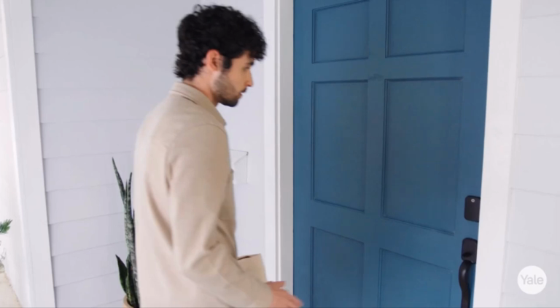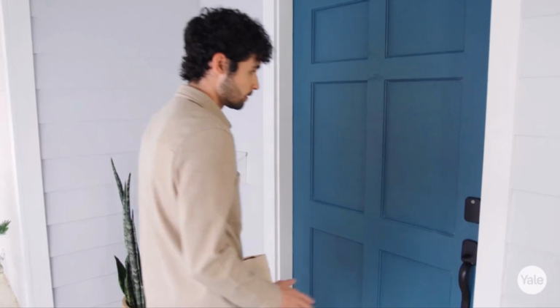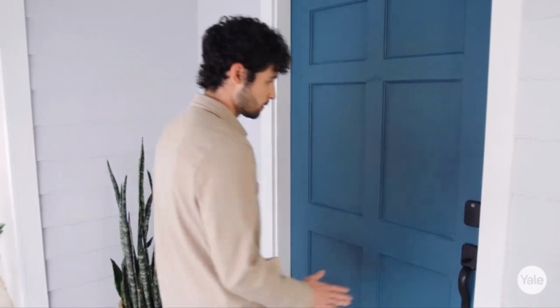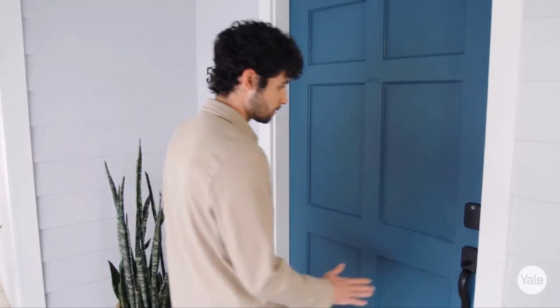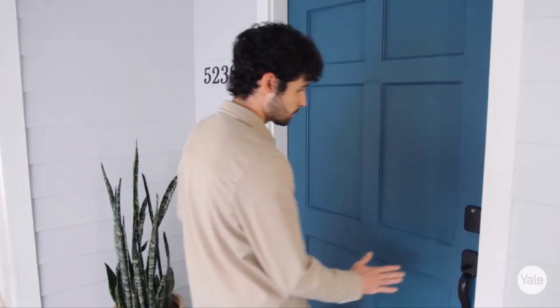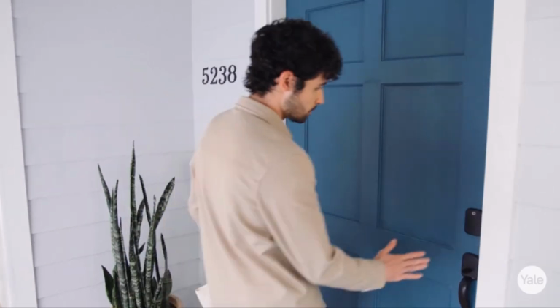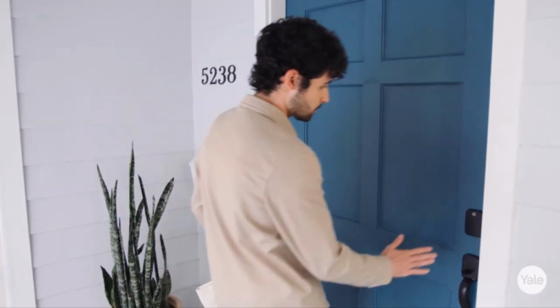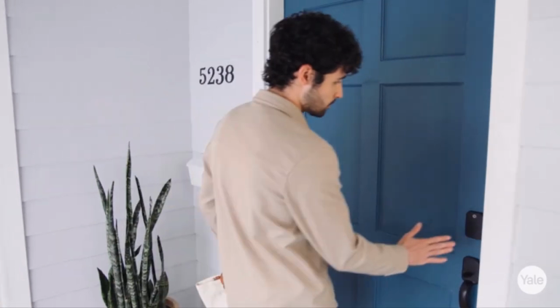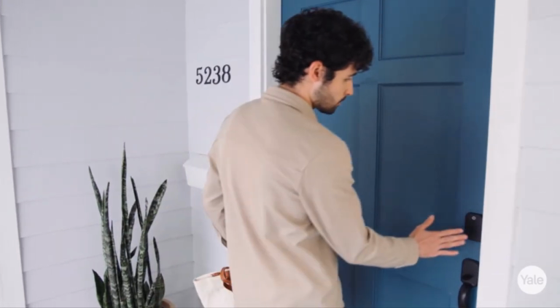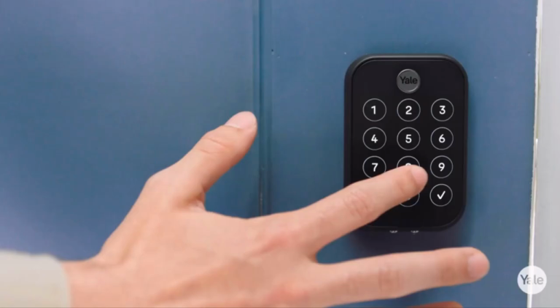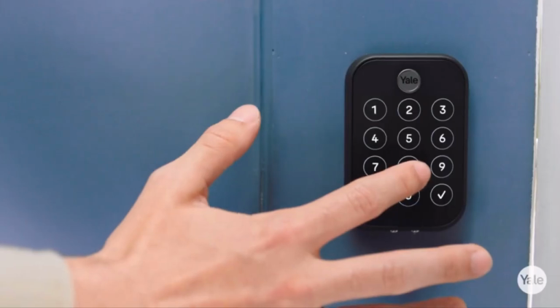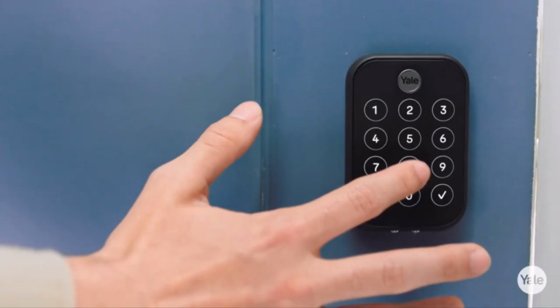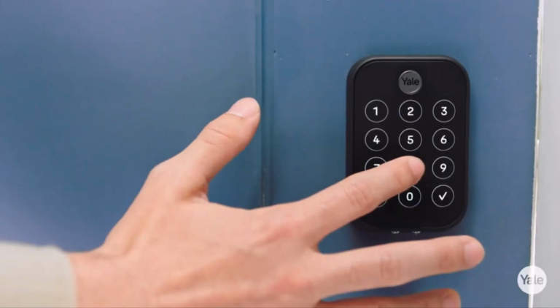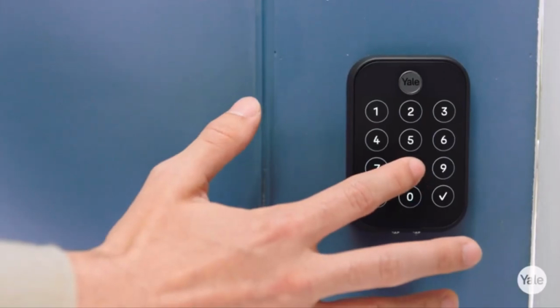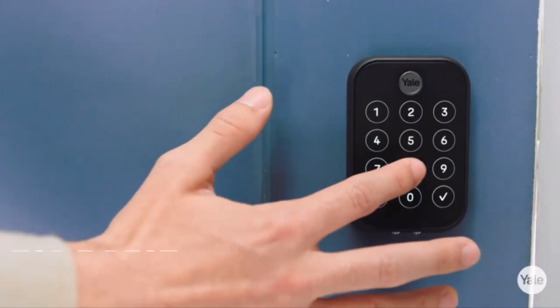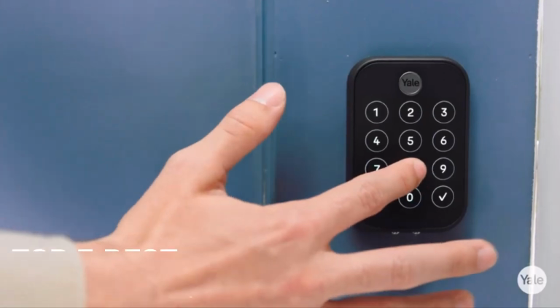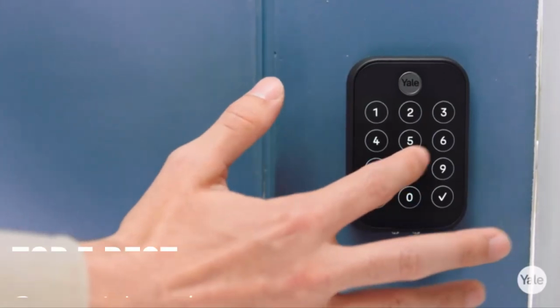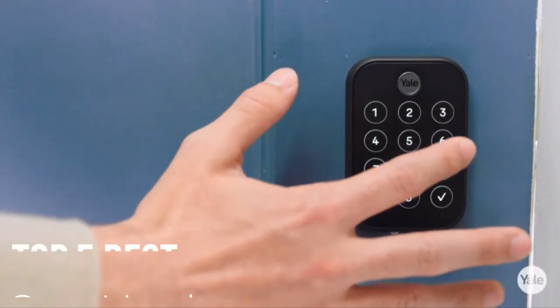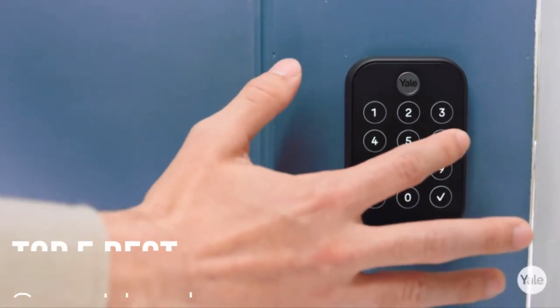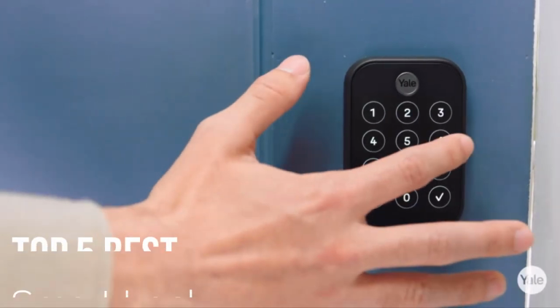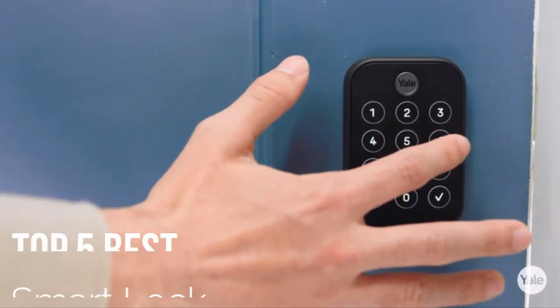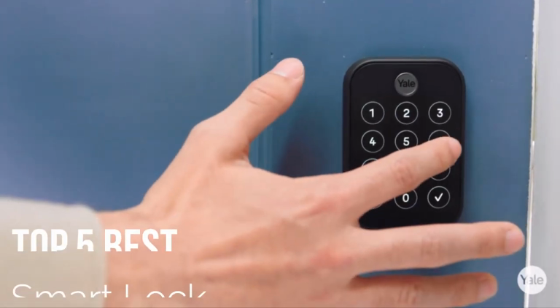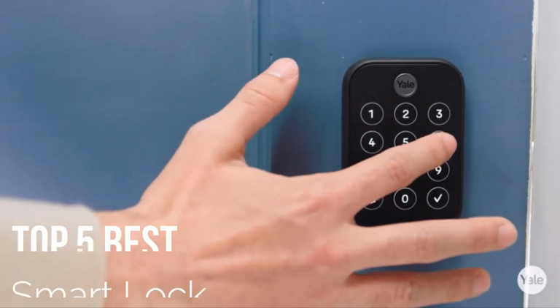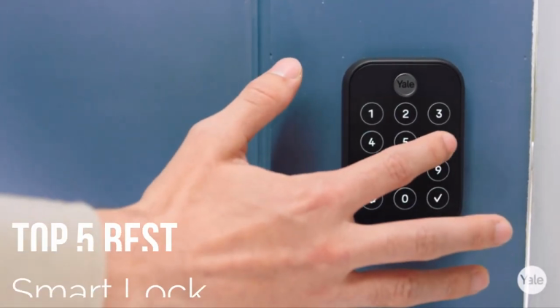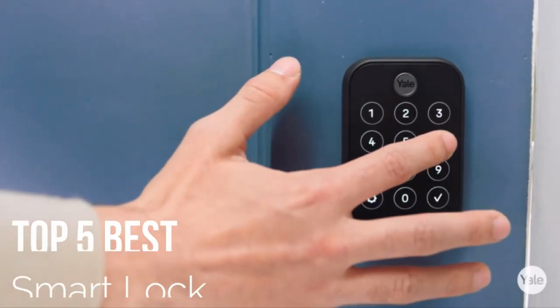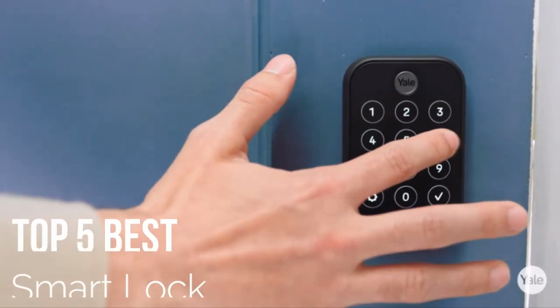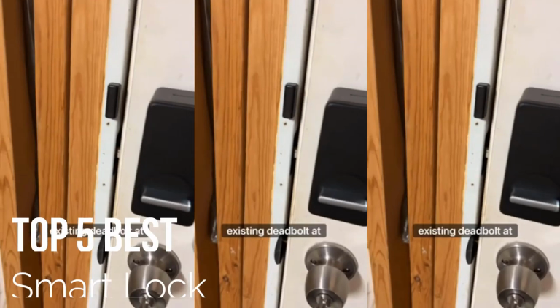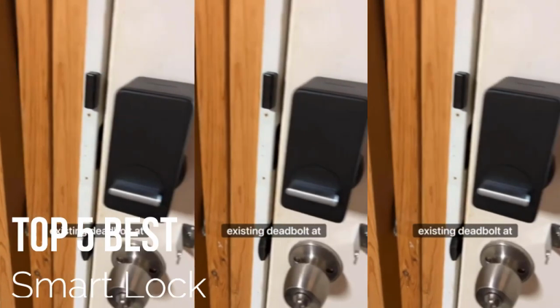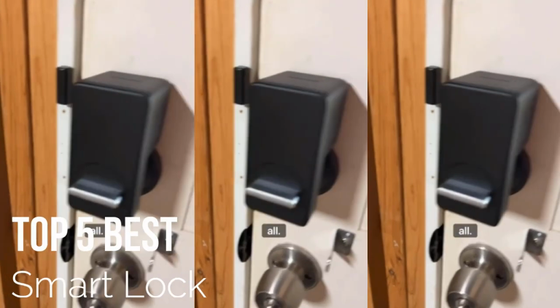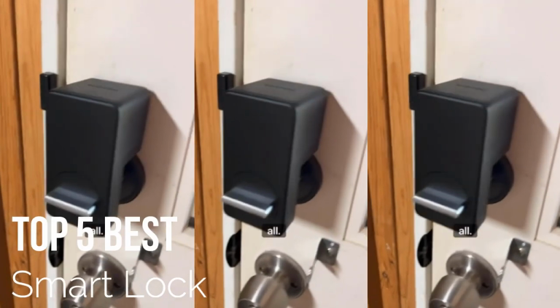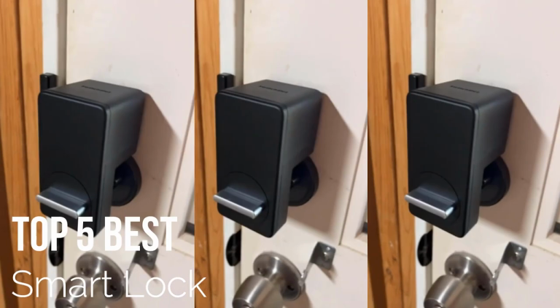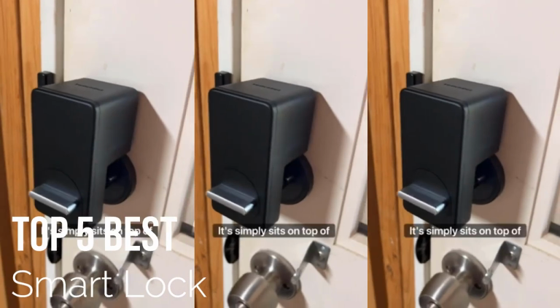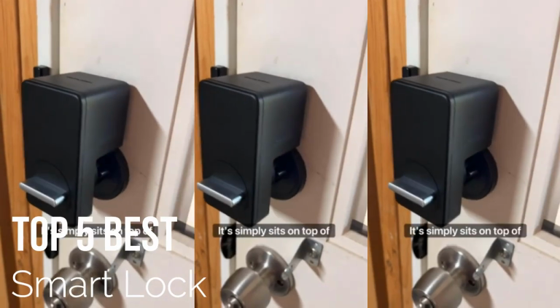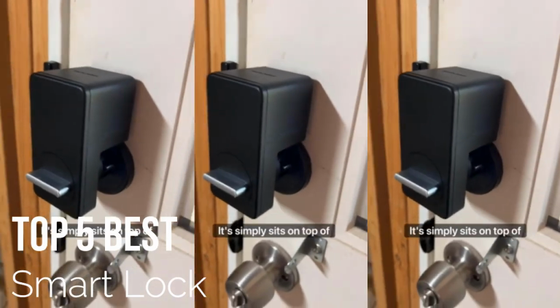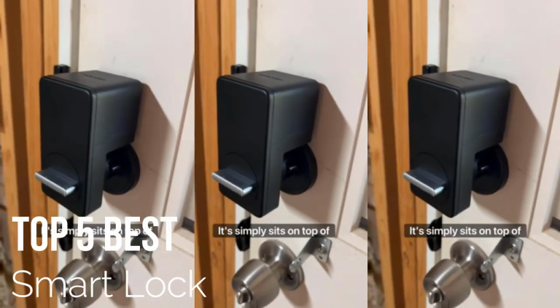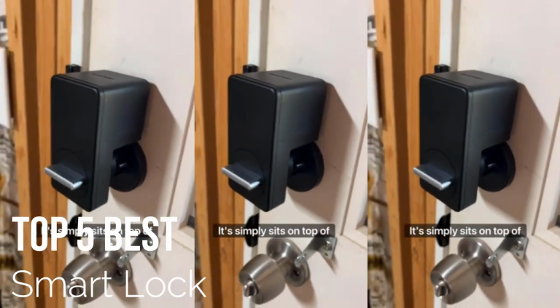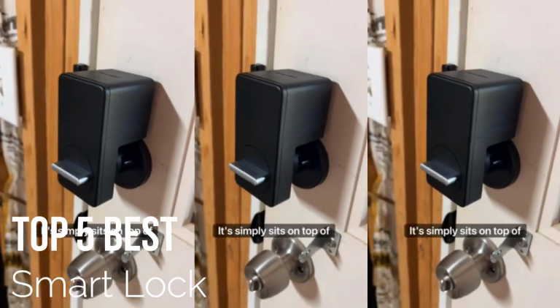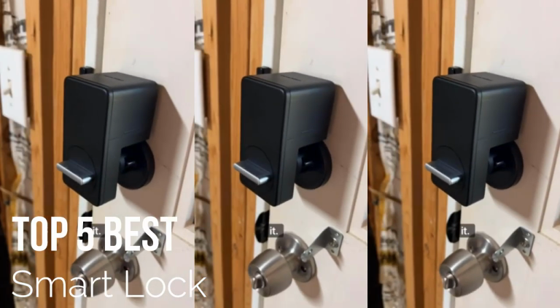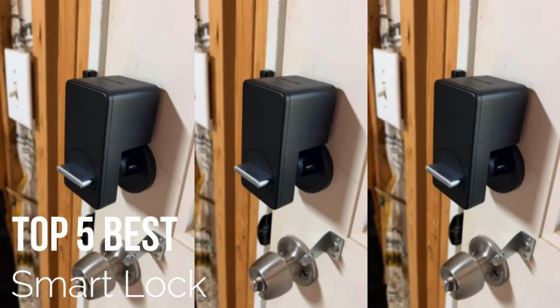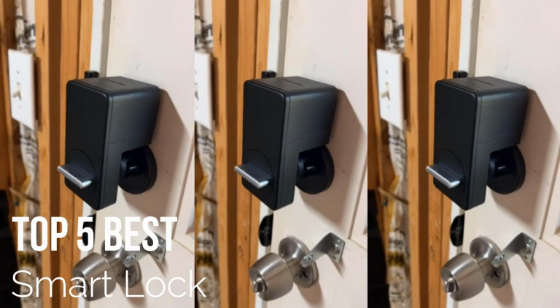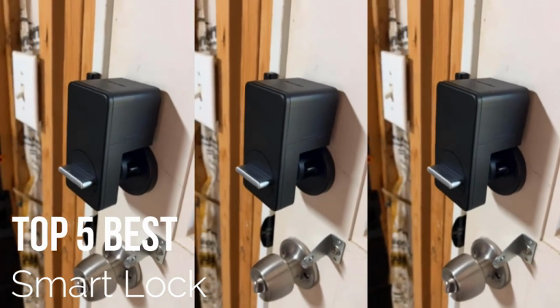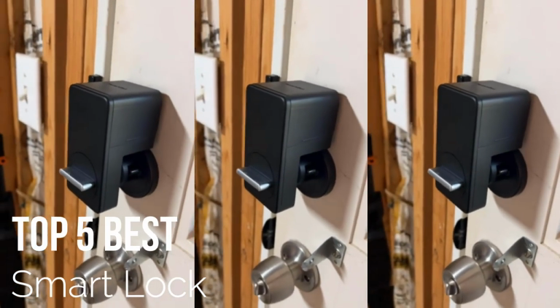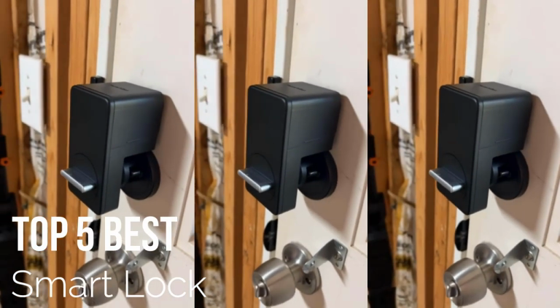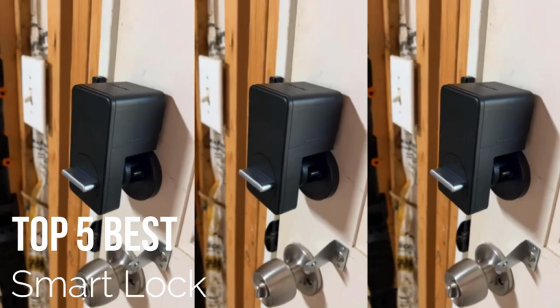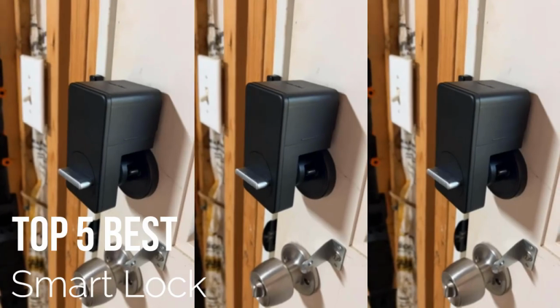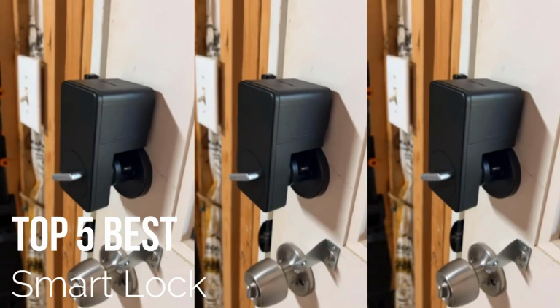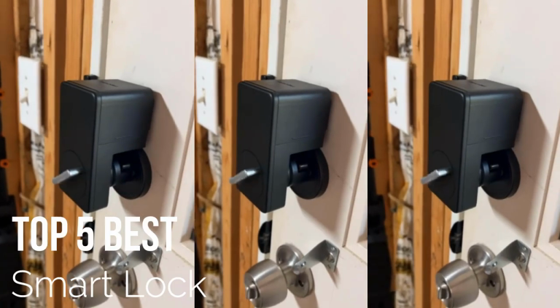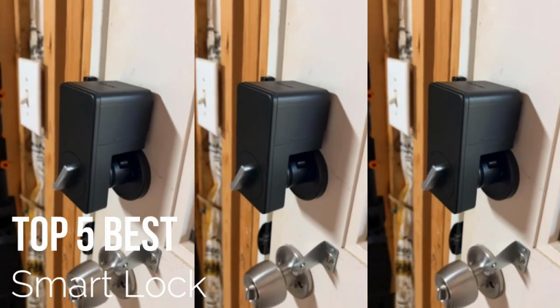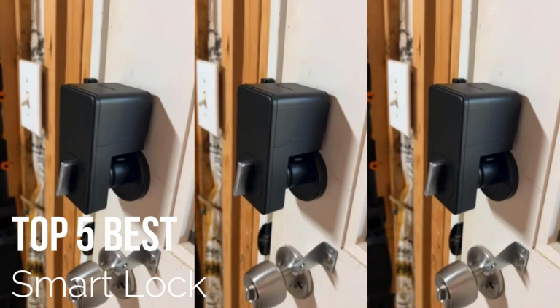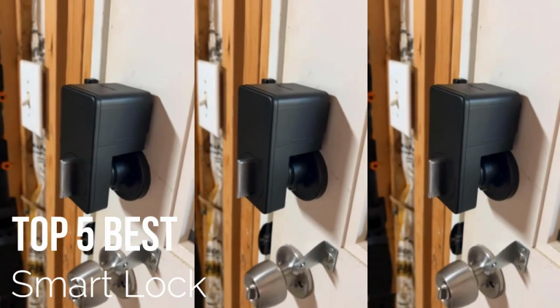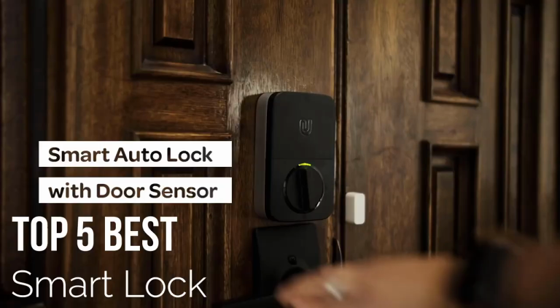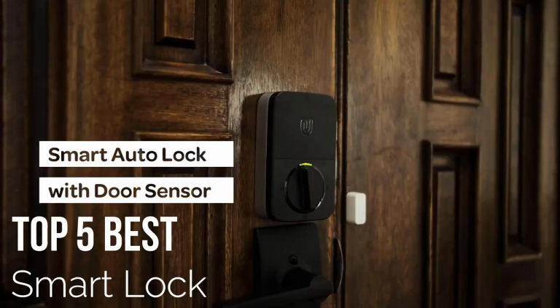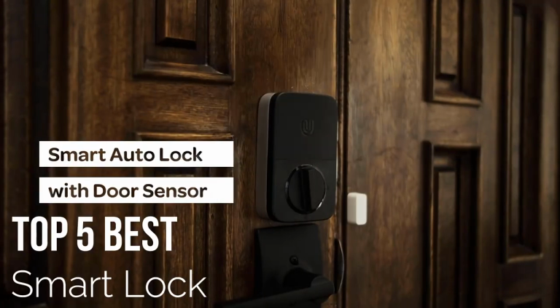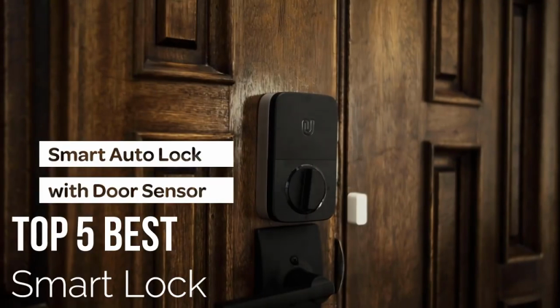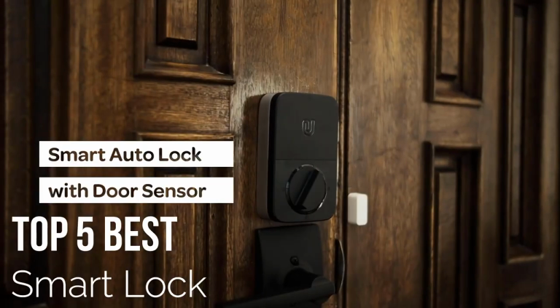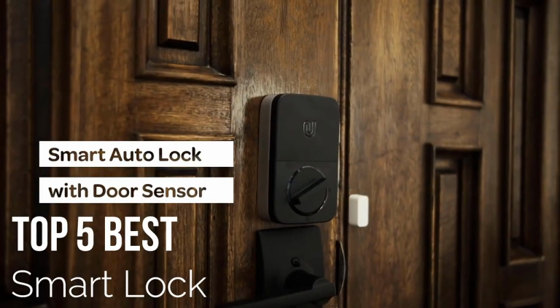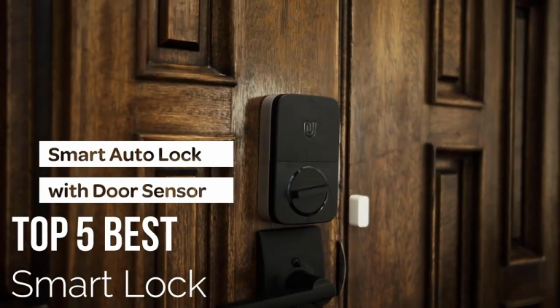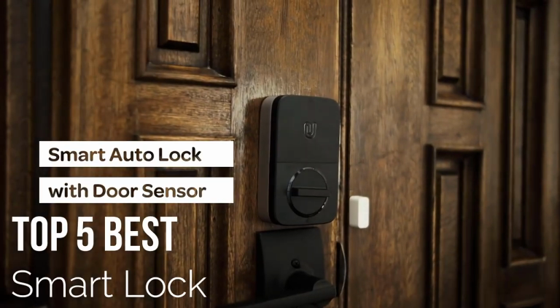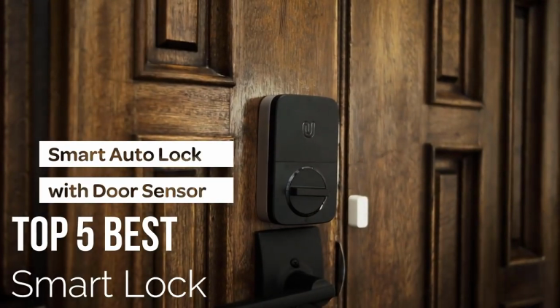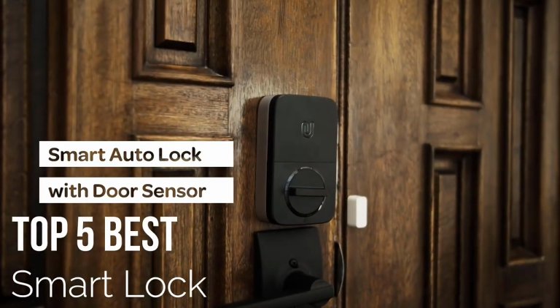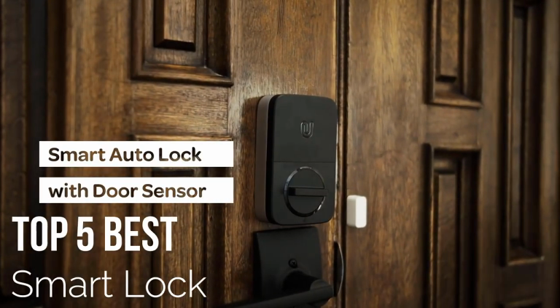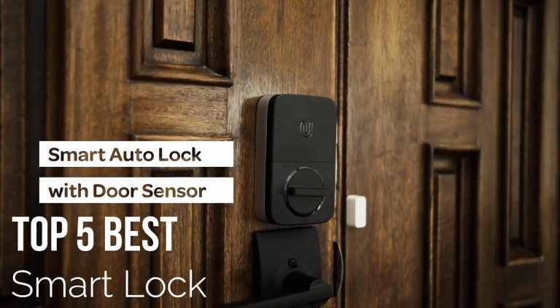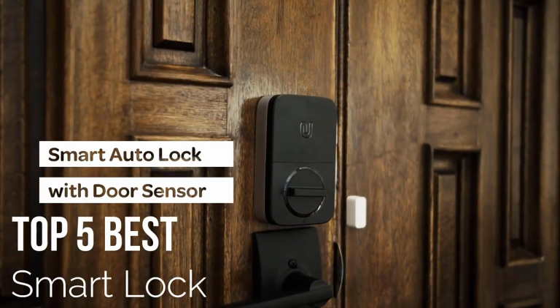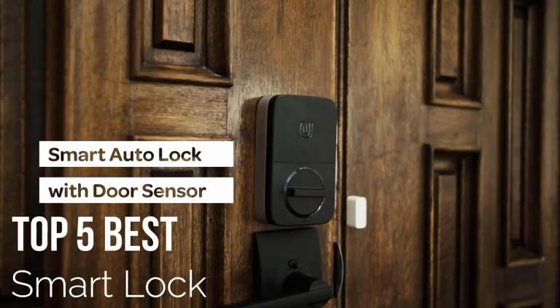Are you looking for an amazing best smart lock for your next DIY project? Let's begin!